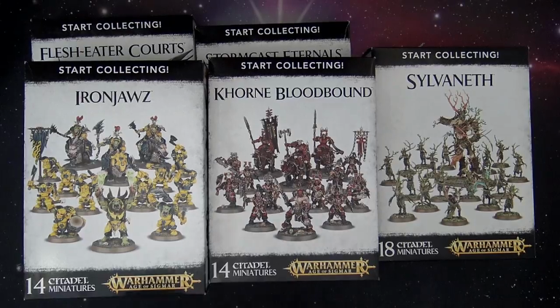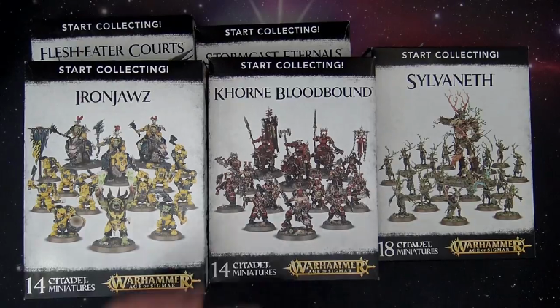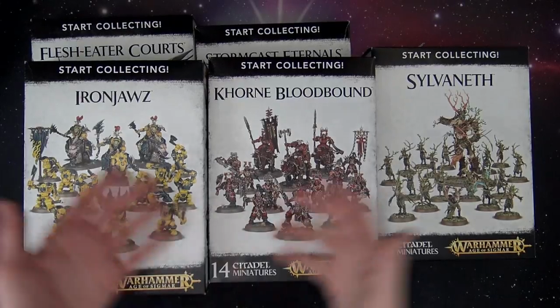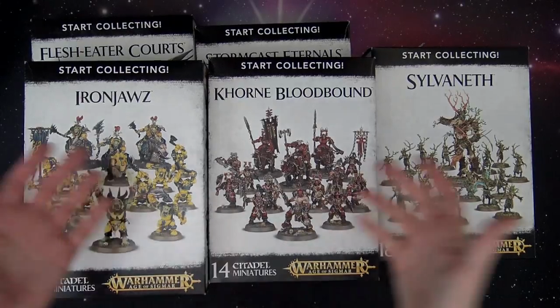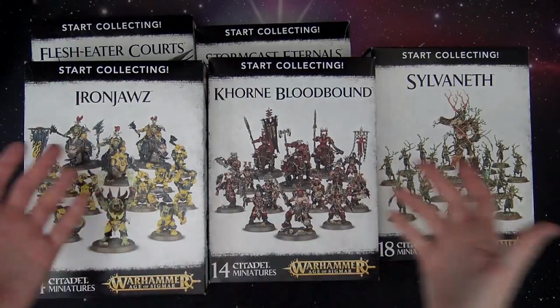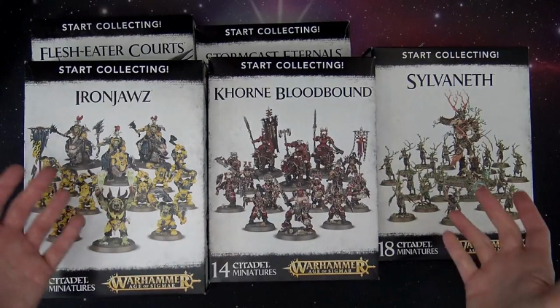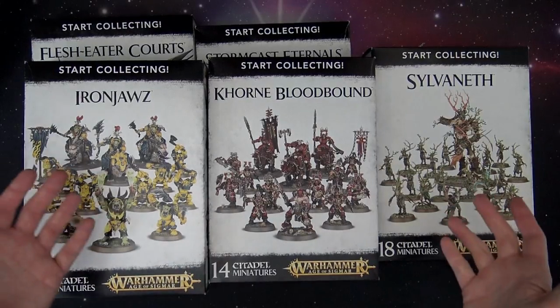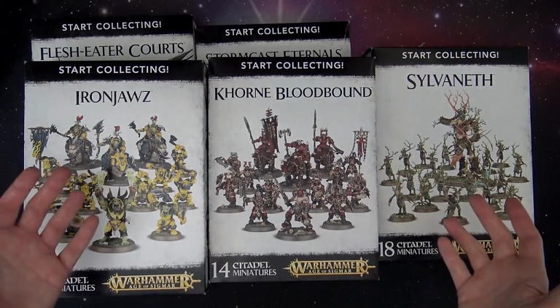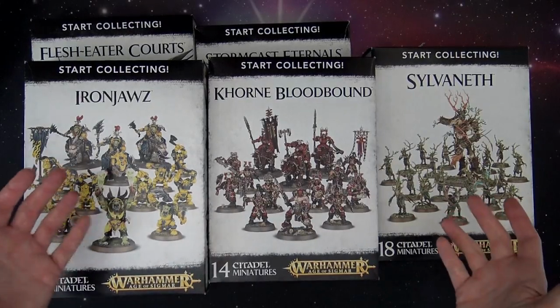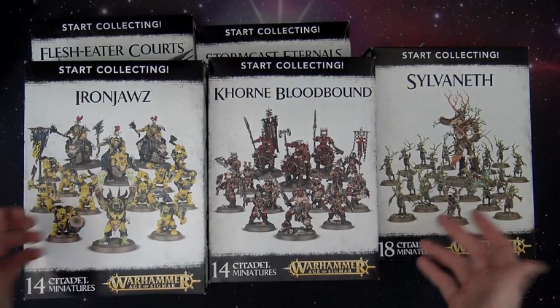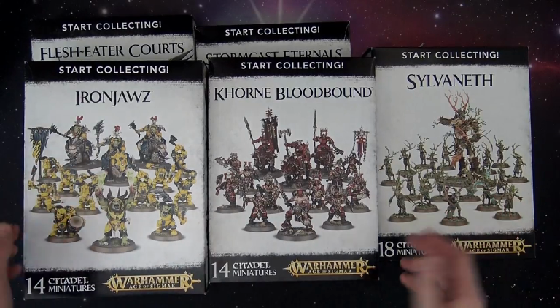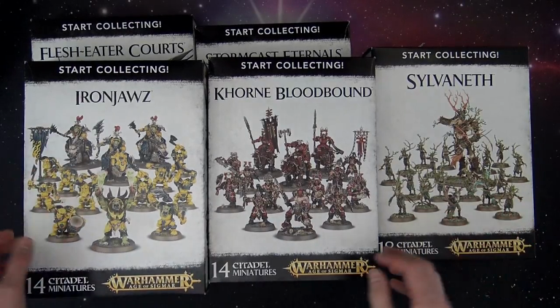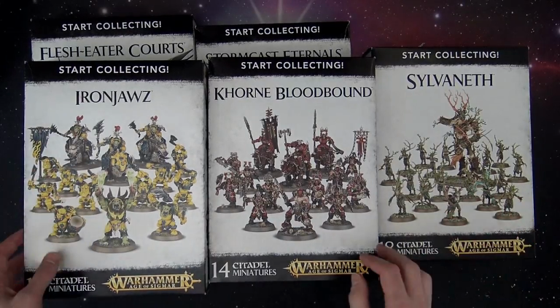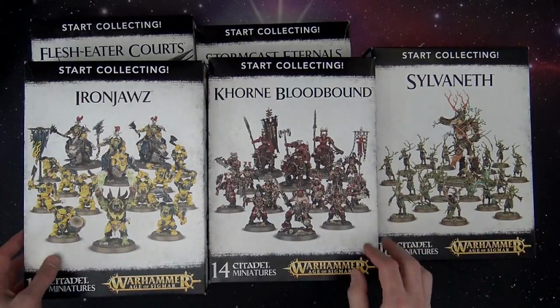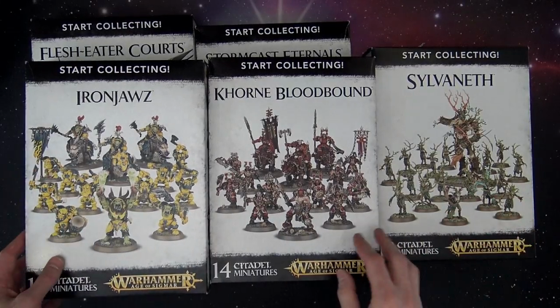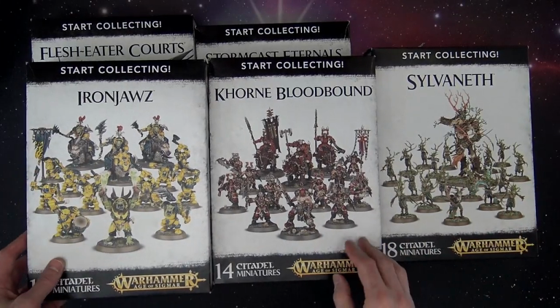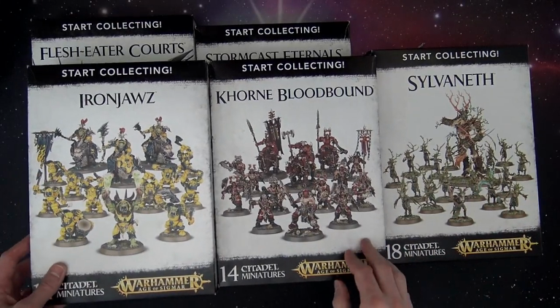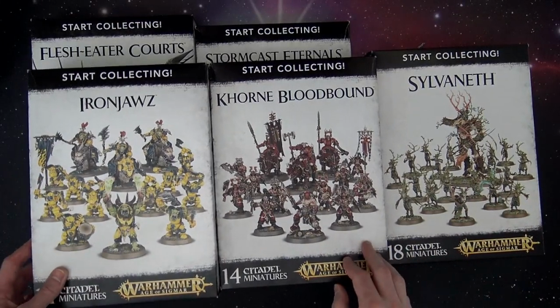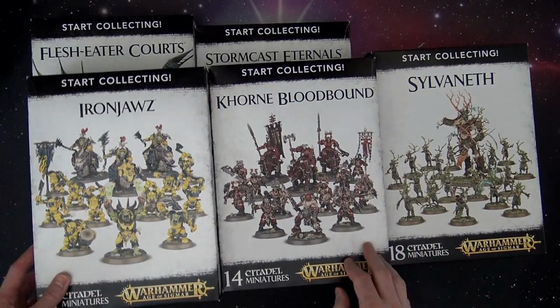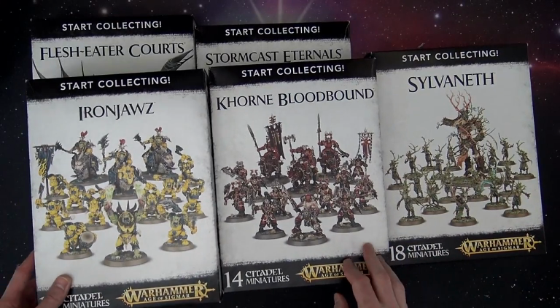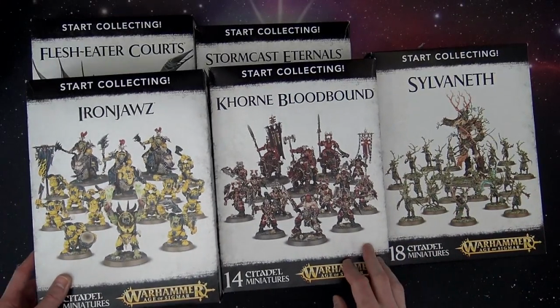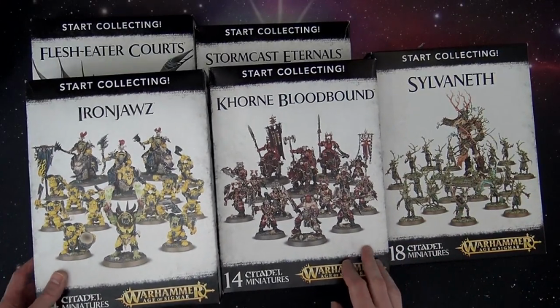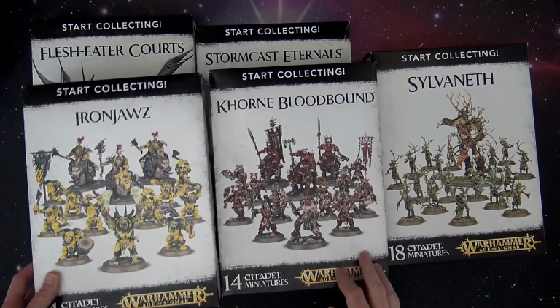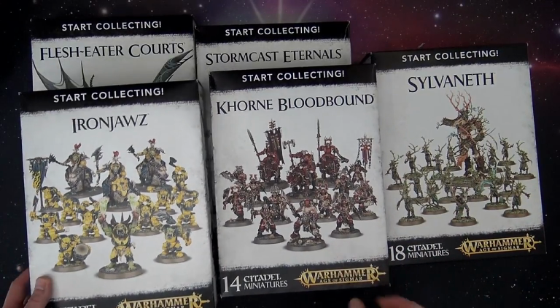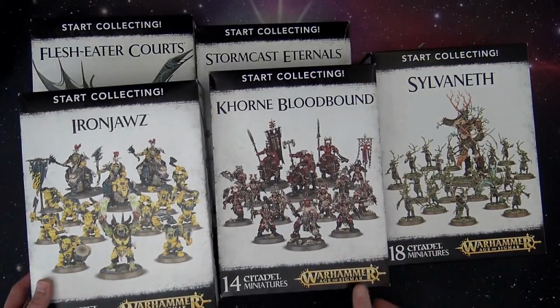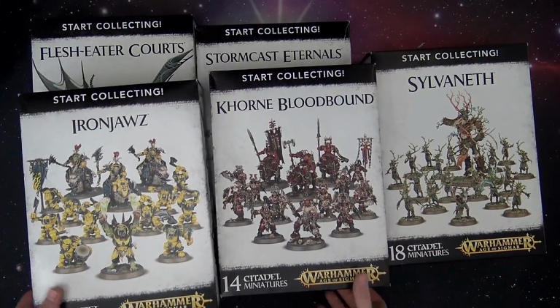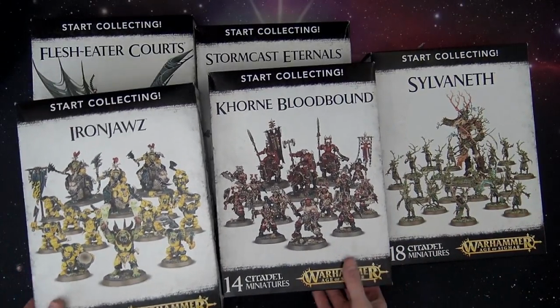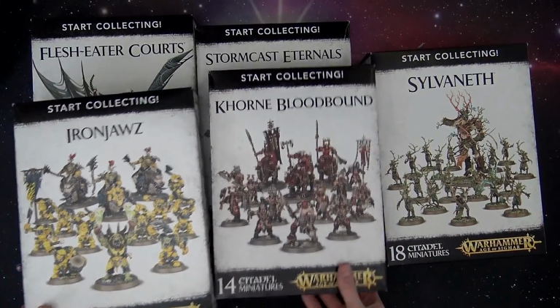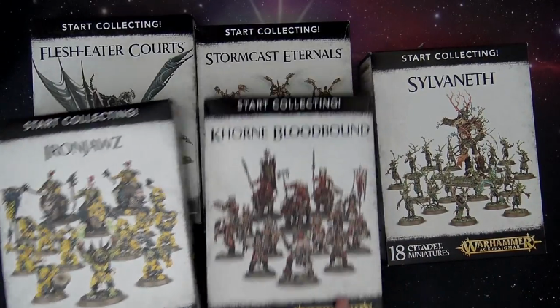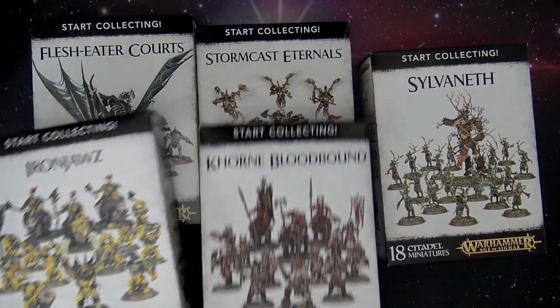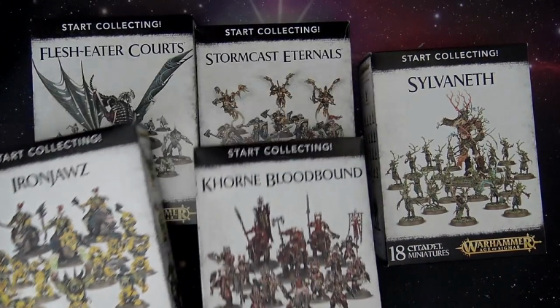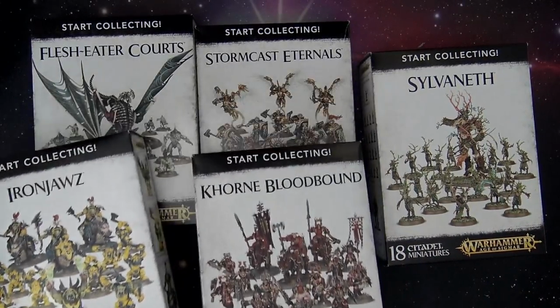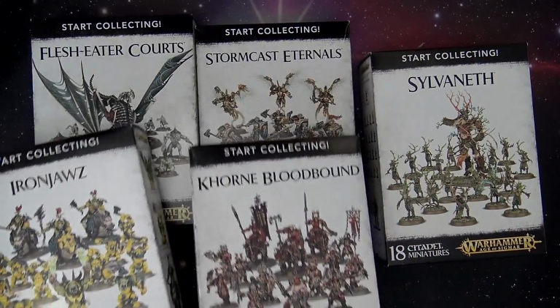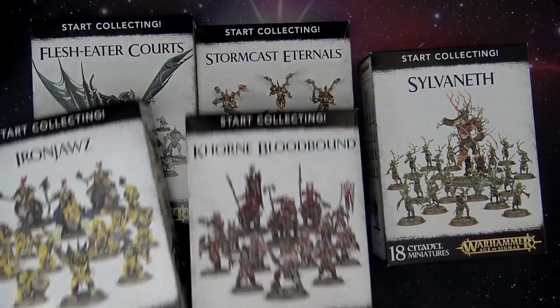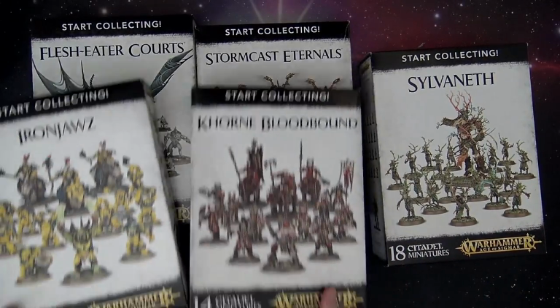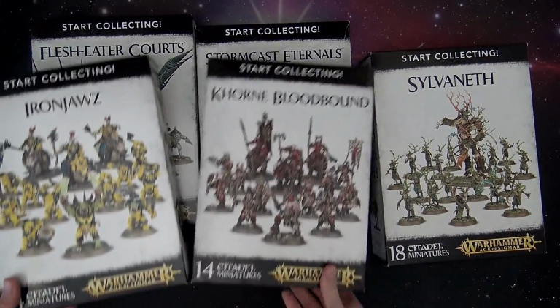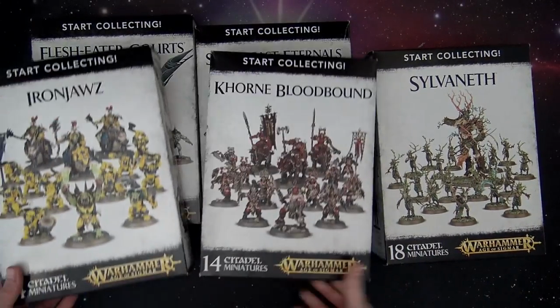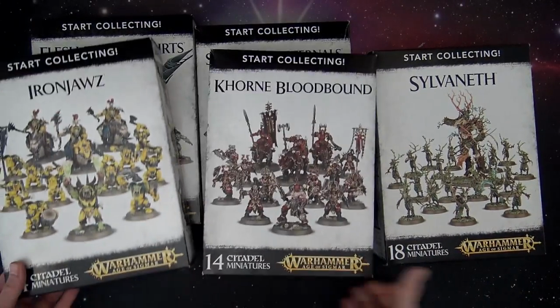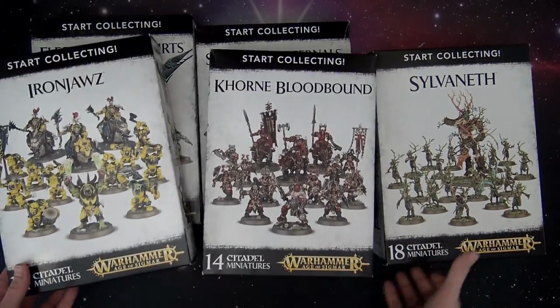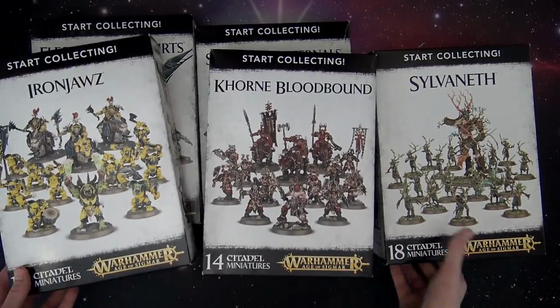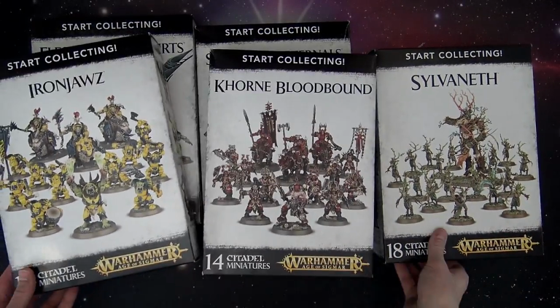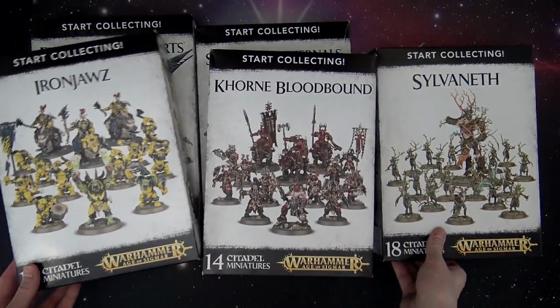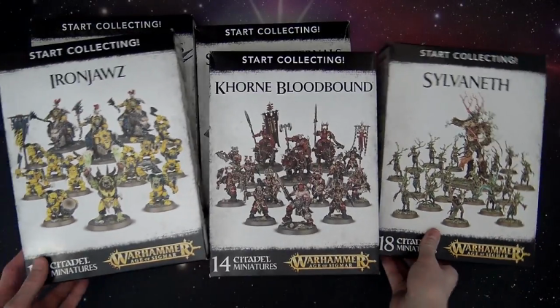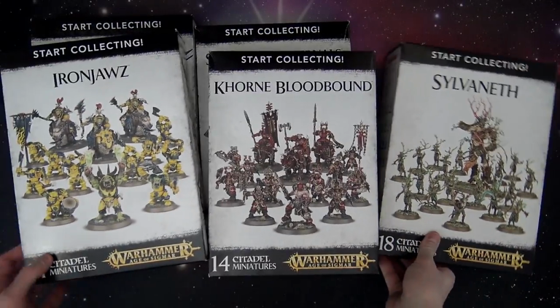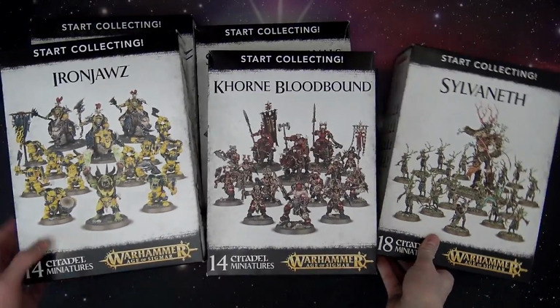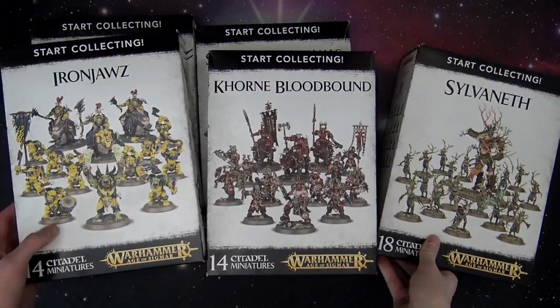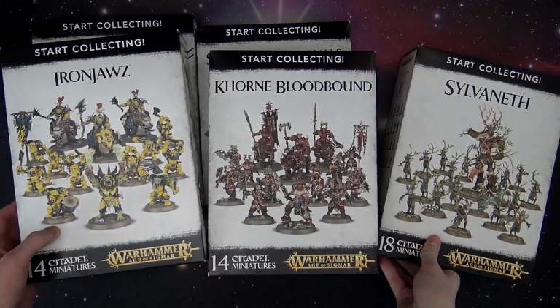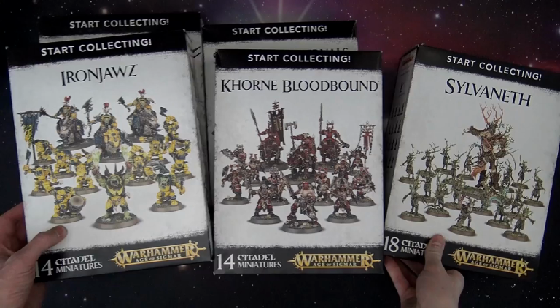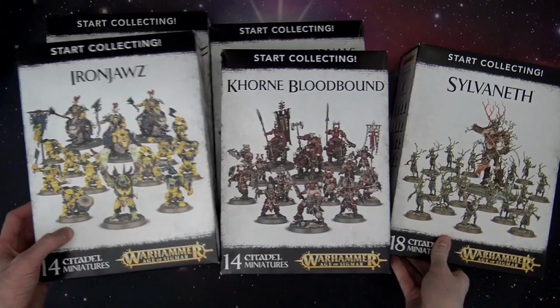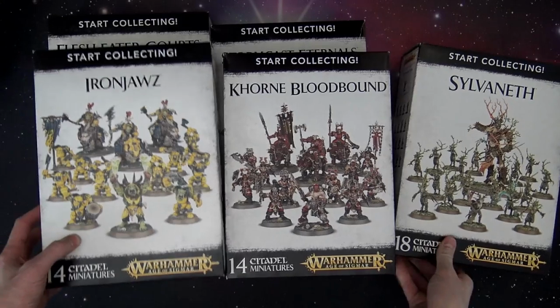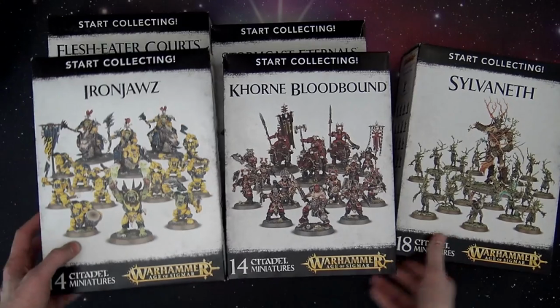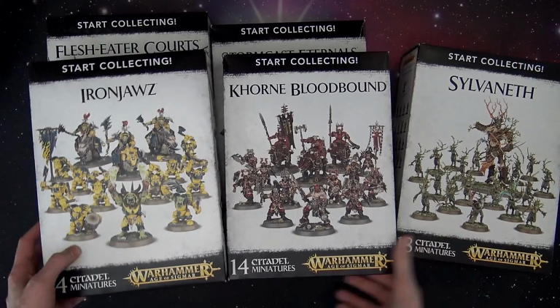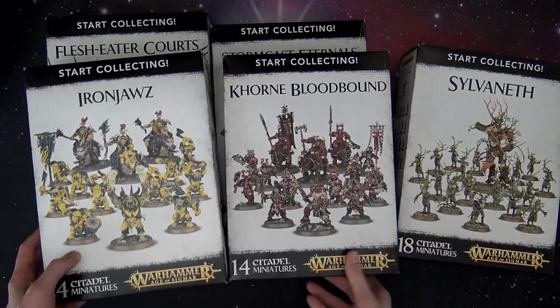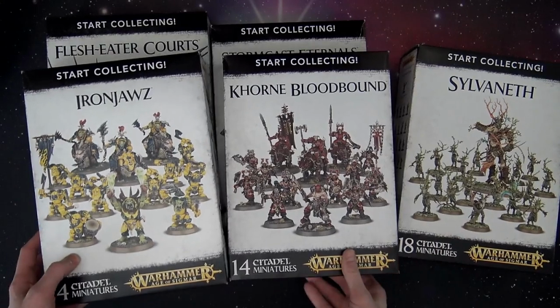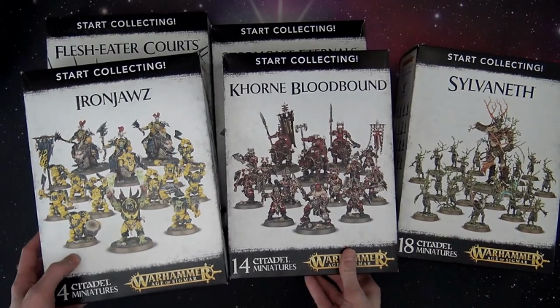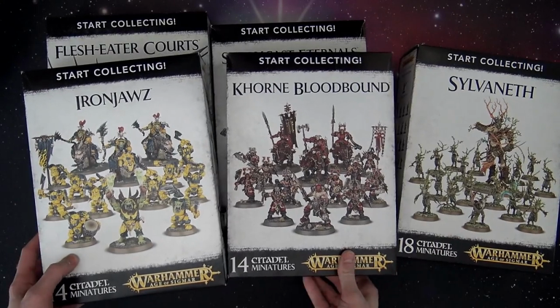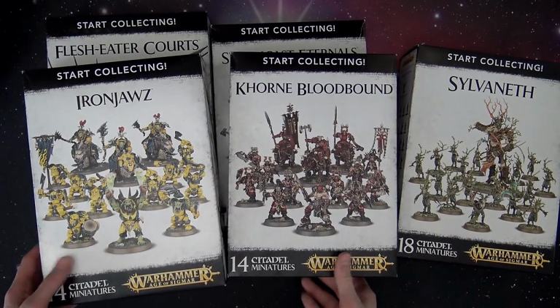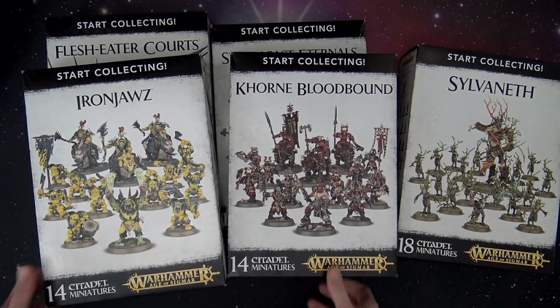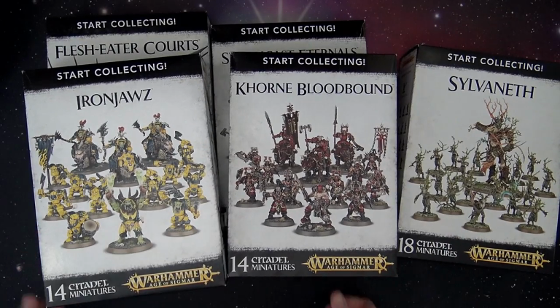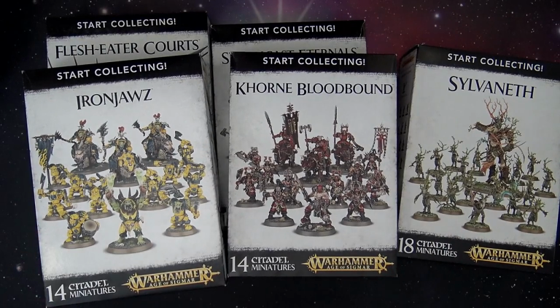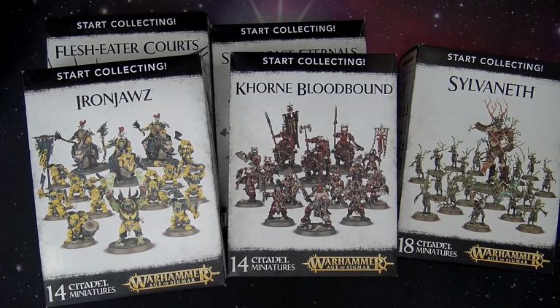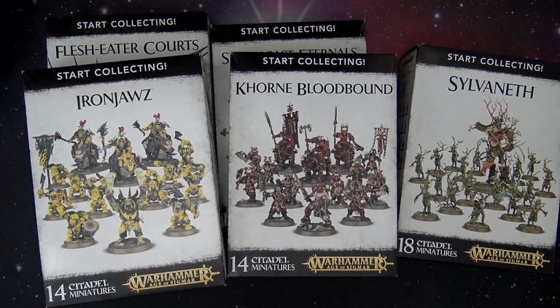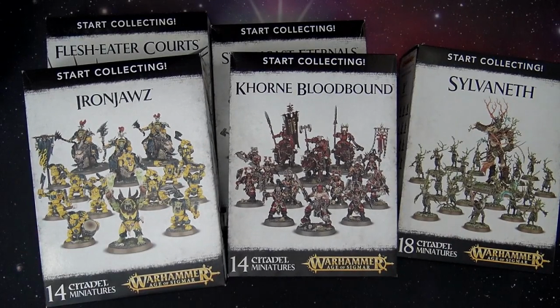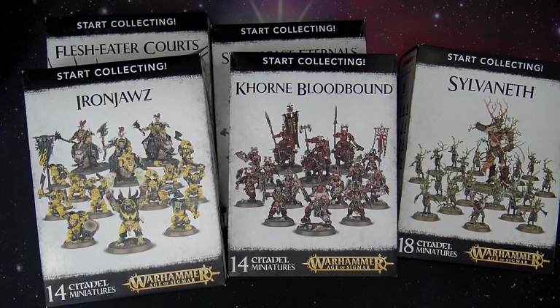Today we're going to take a look at the brand new Start Collecting sets for Age of Sigmar. There are five new ones this week and they are all packed and great.